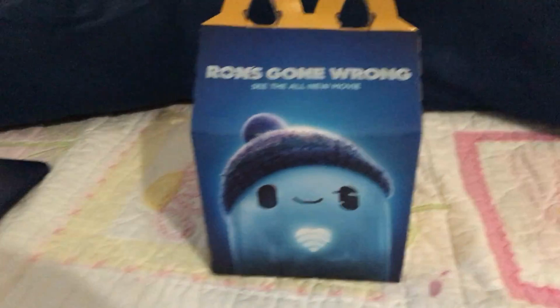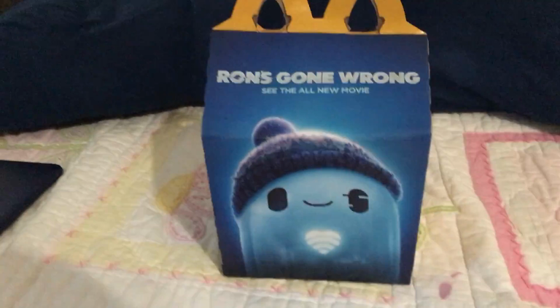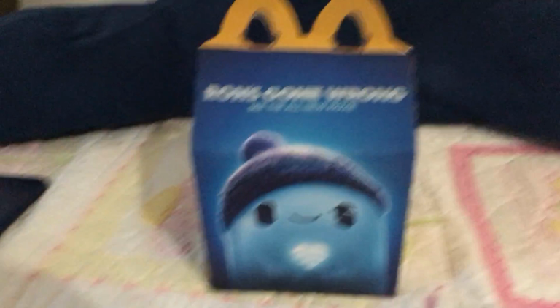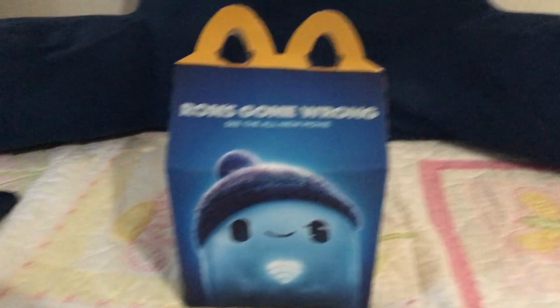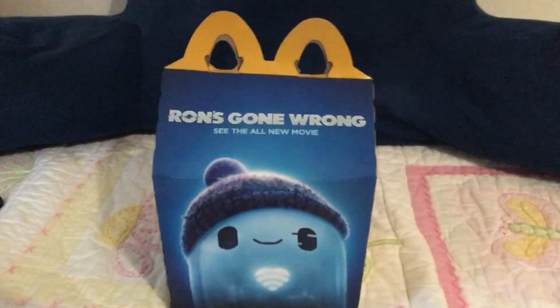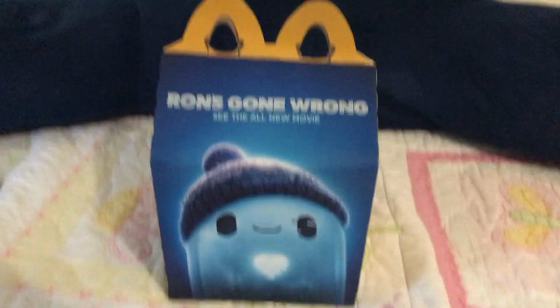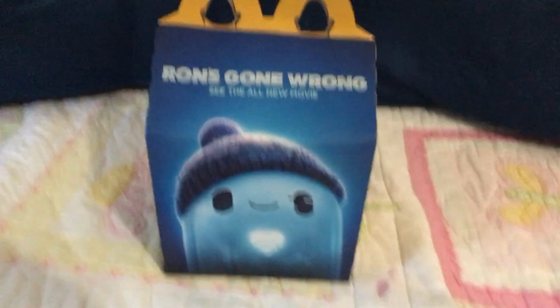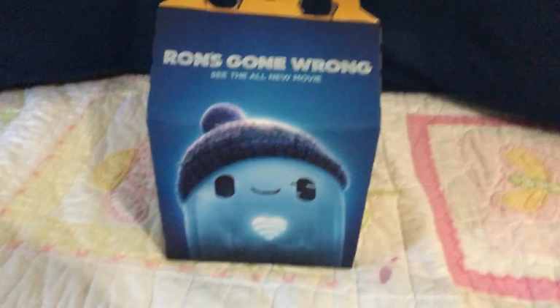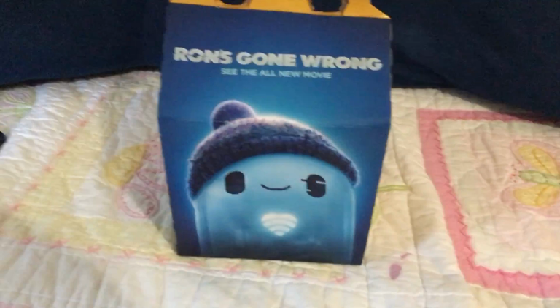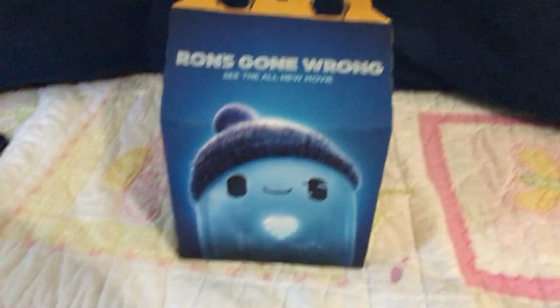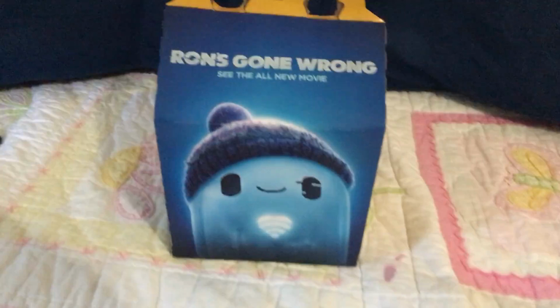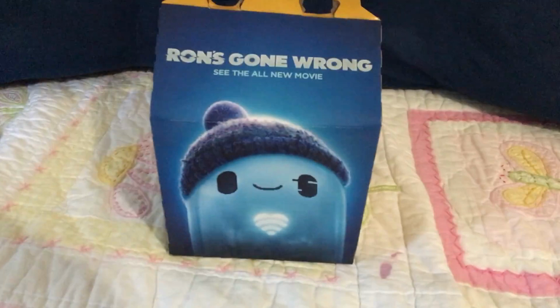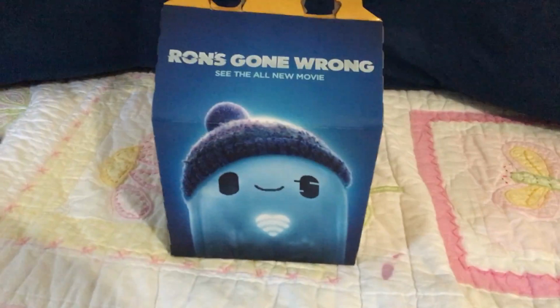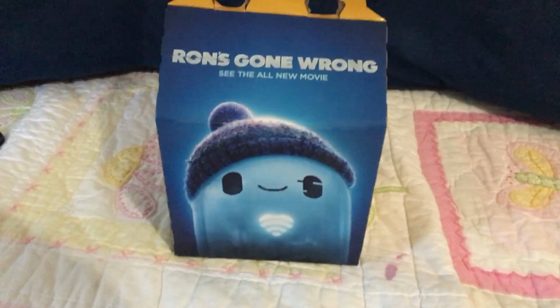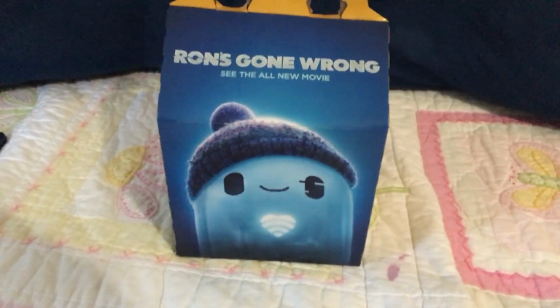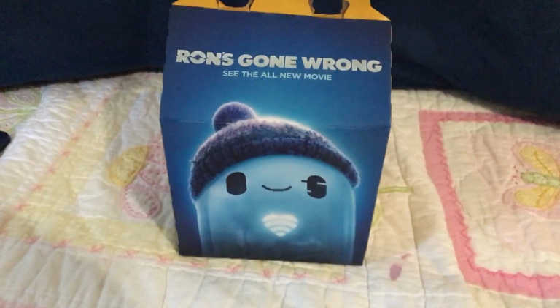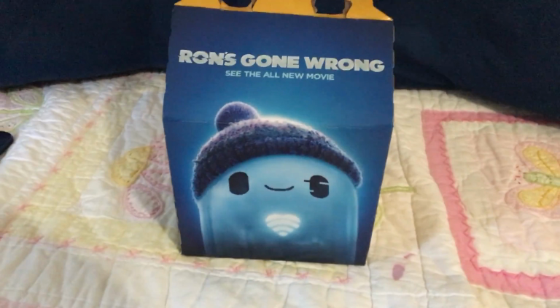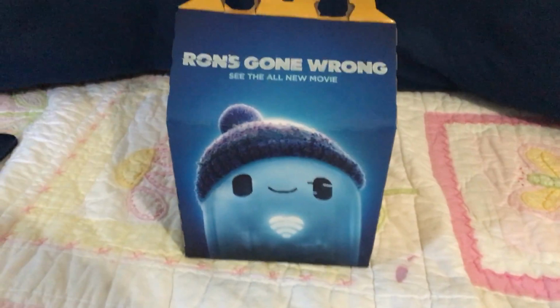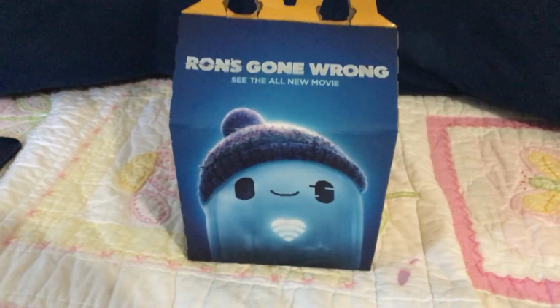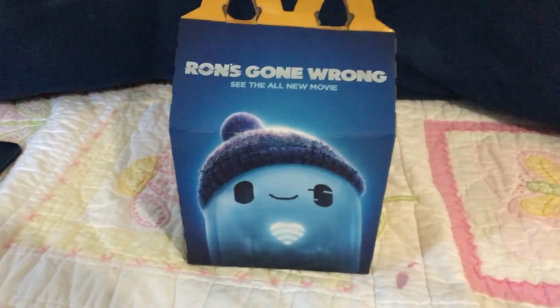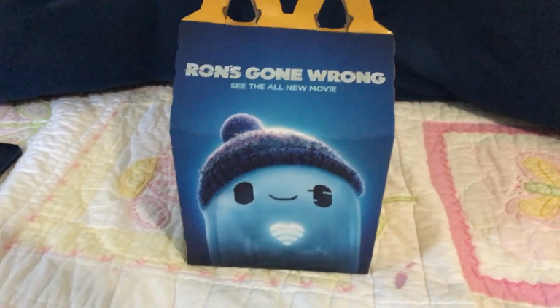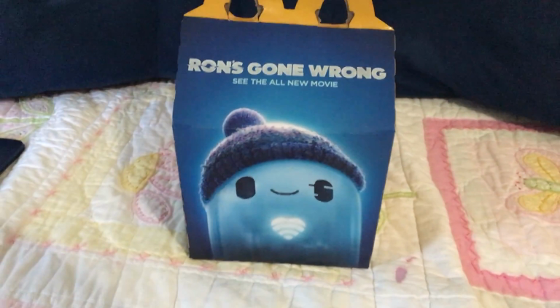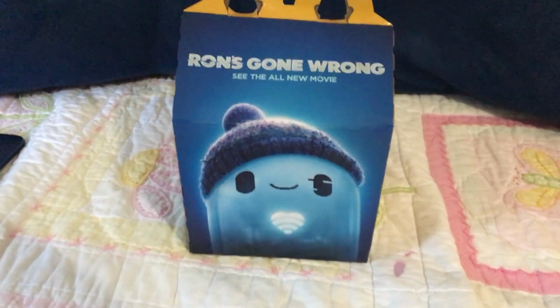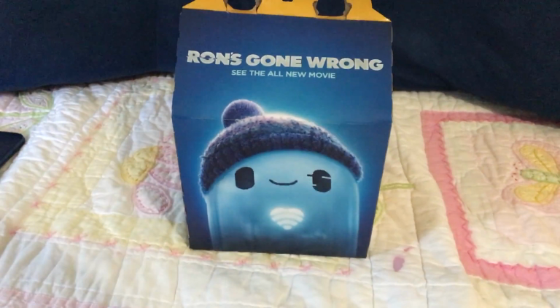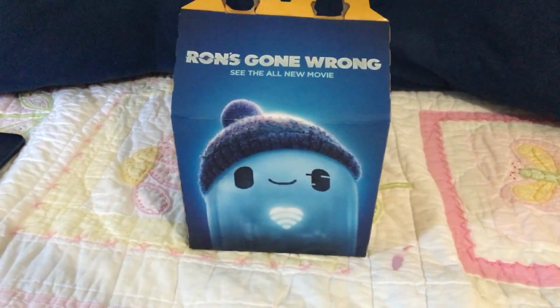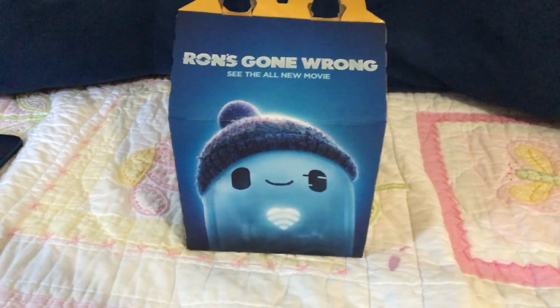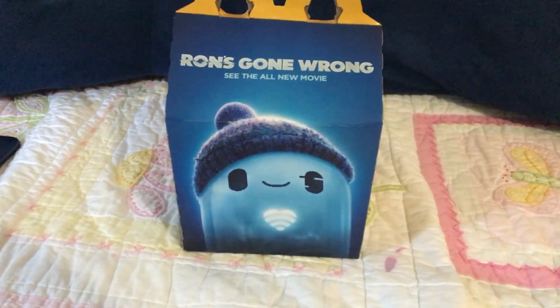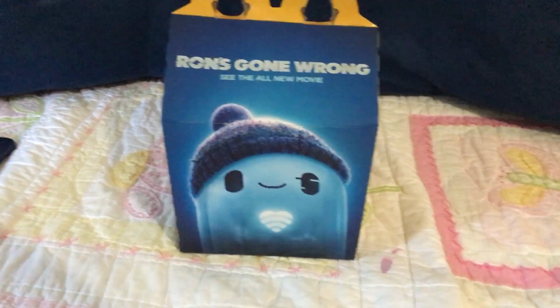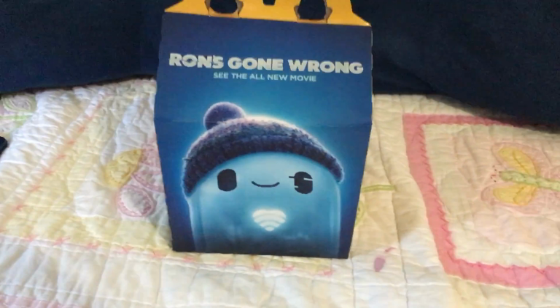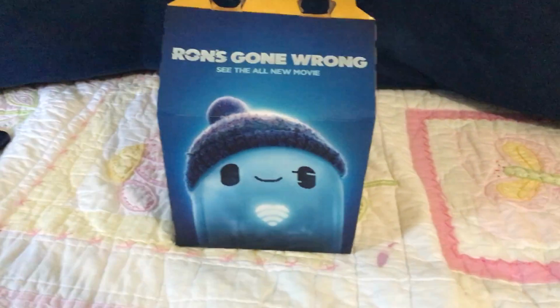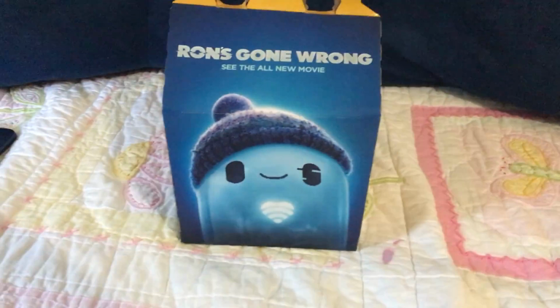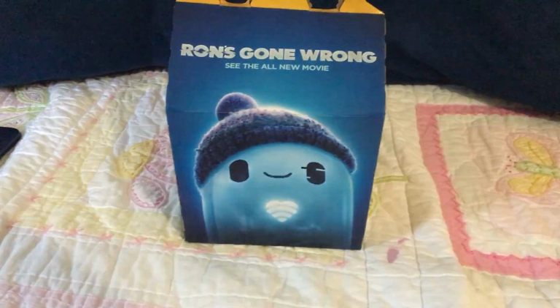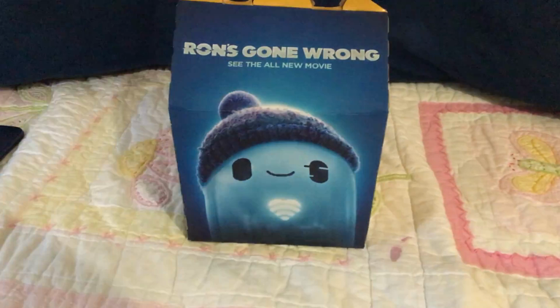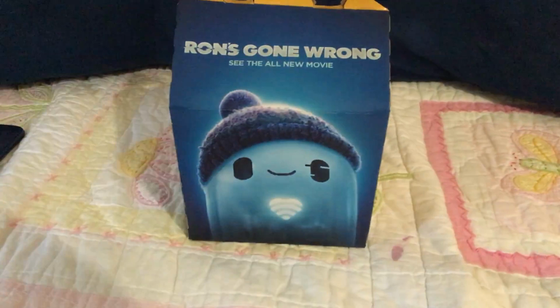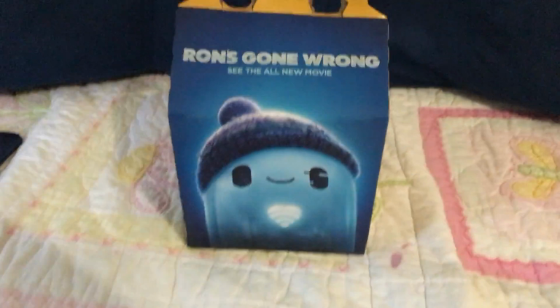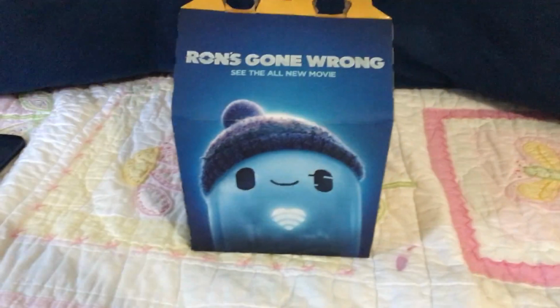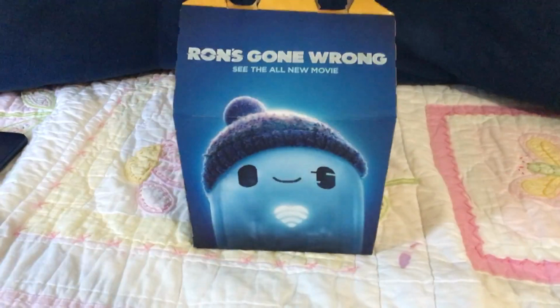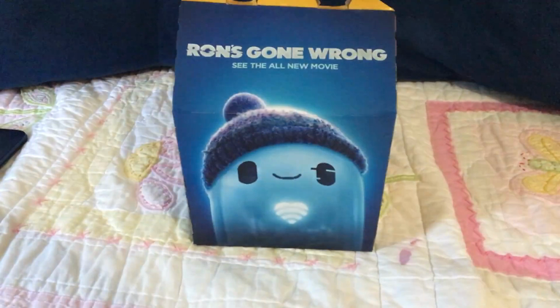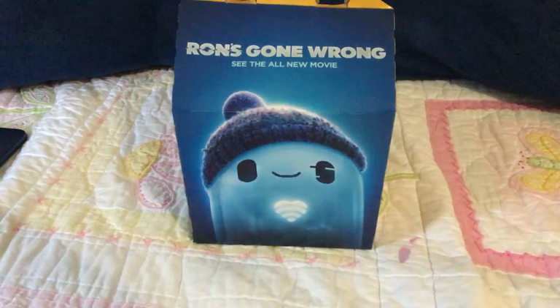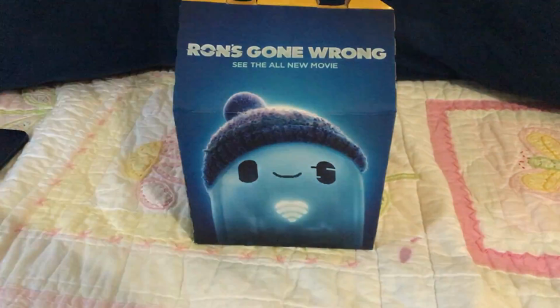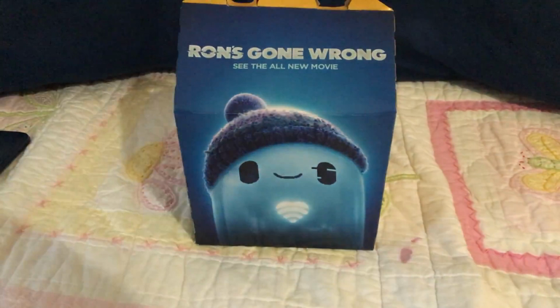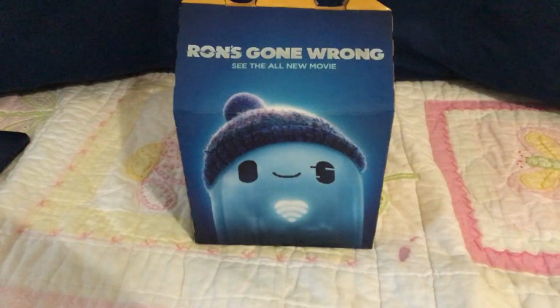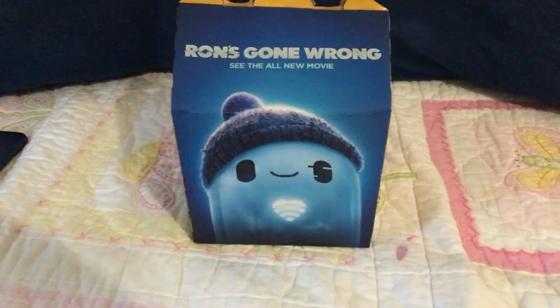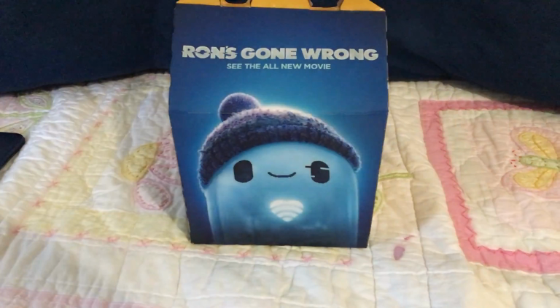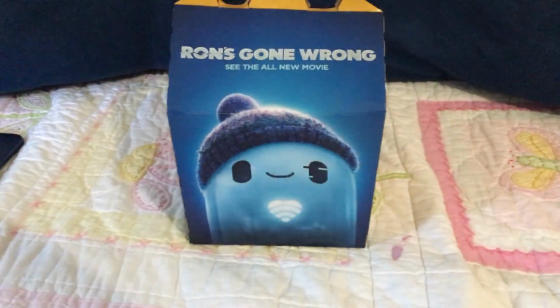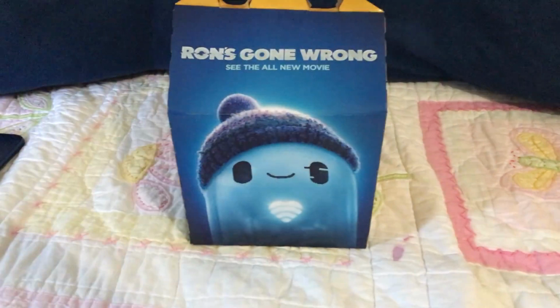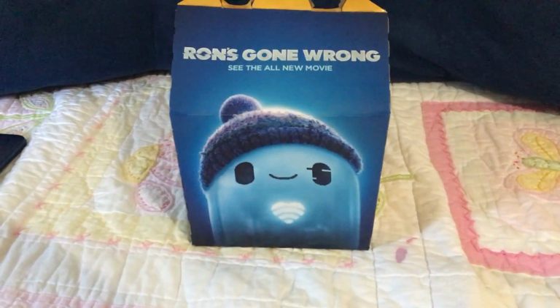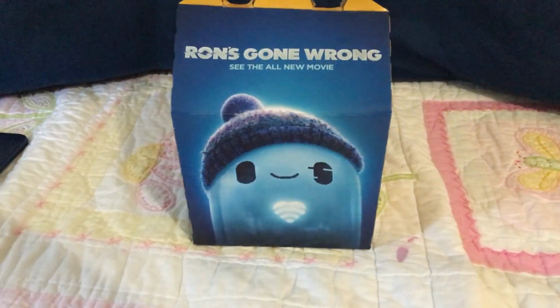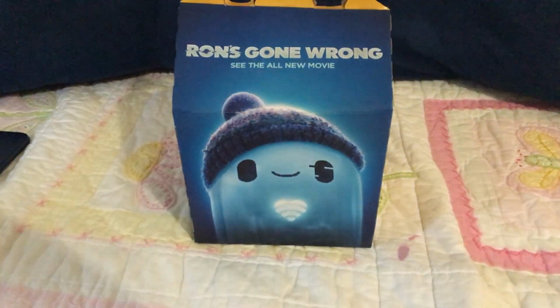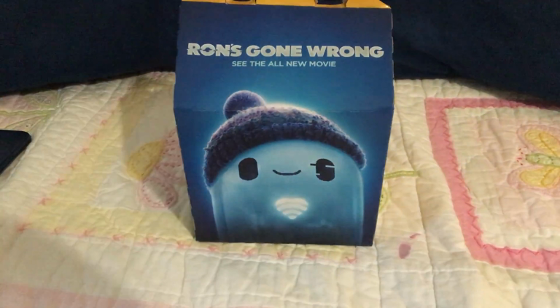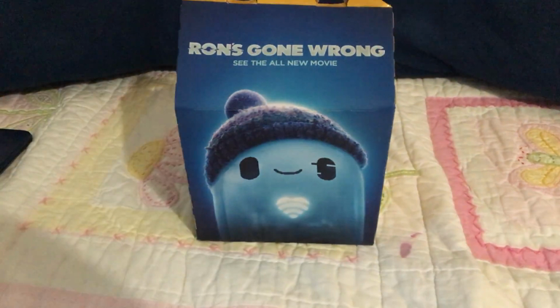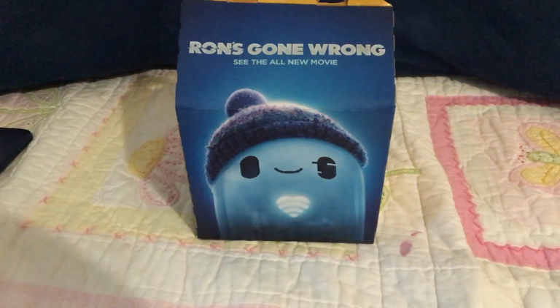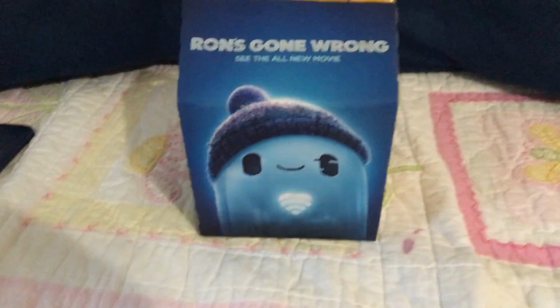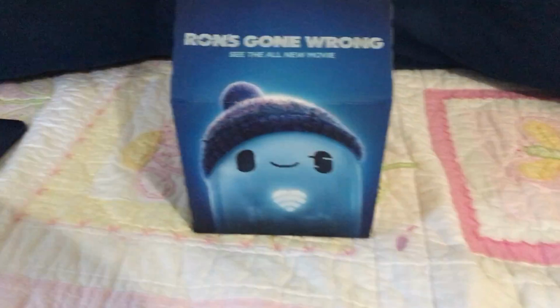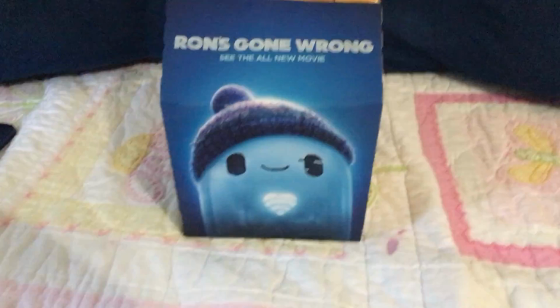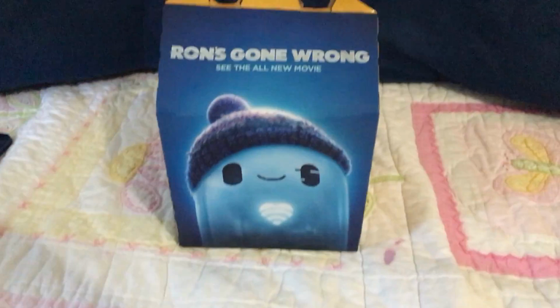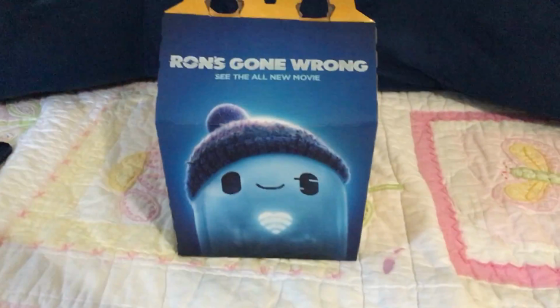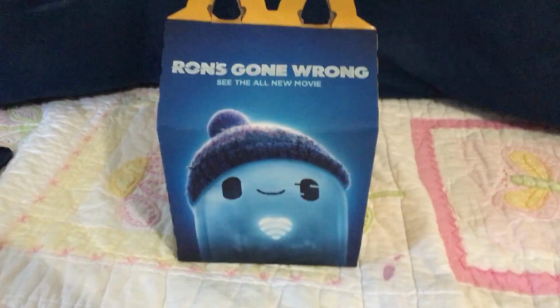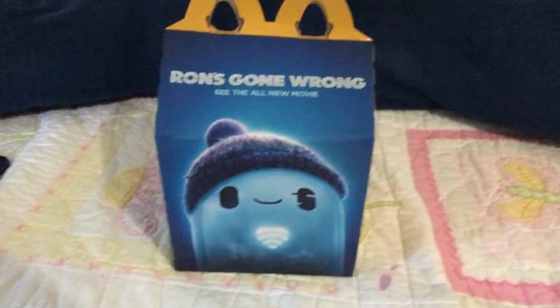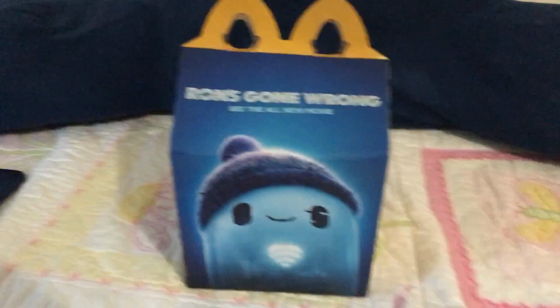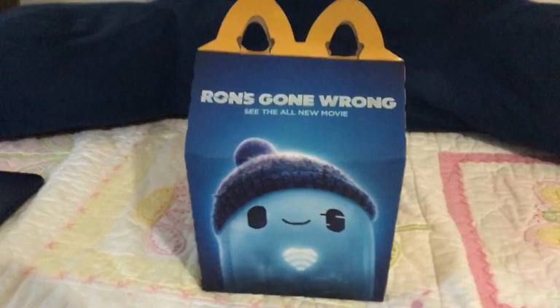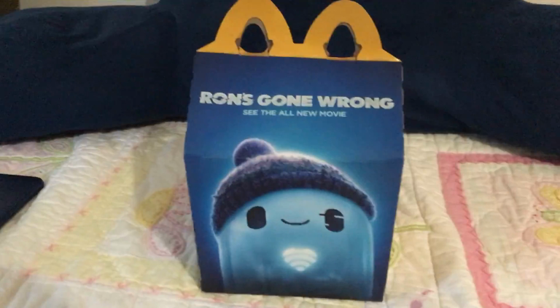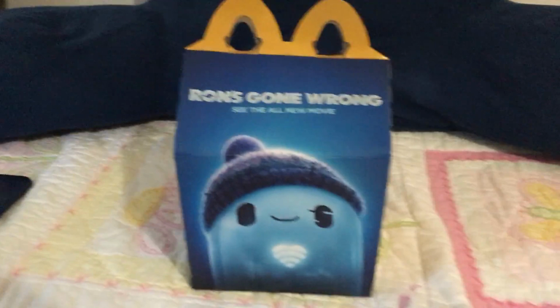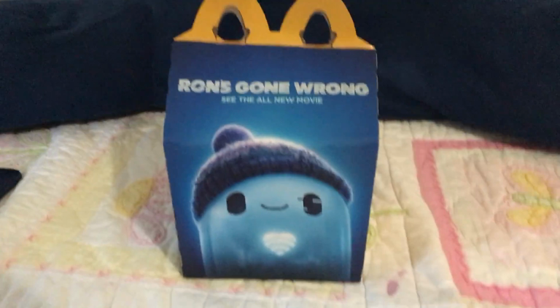Hey everyone, today I'm going to be showing you my new Runs Gone Wrong Happy Meal toy, which is the Music BeBot.